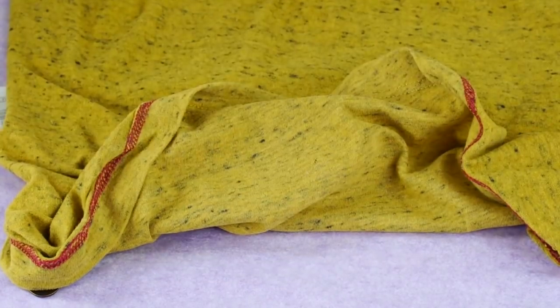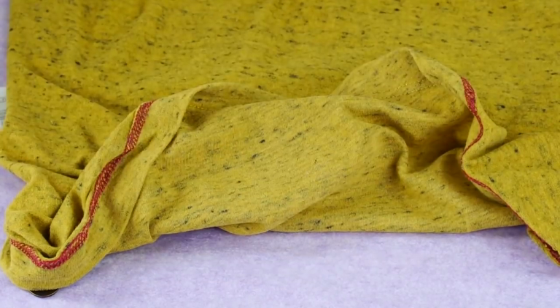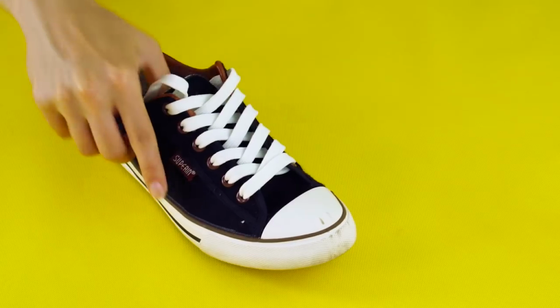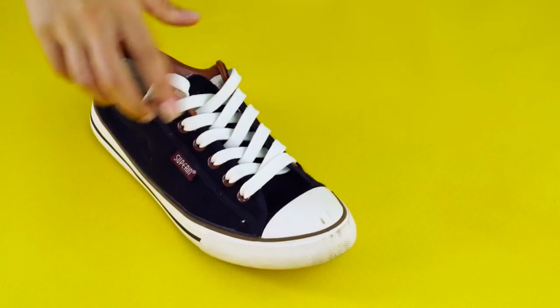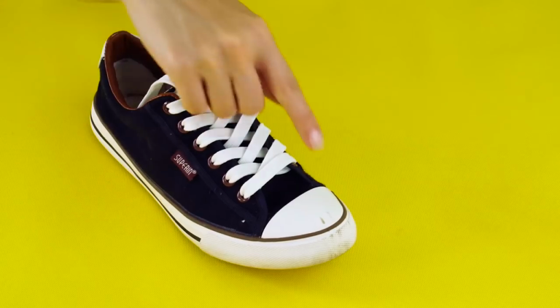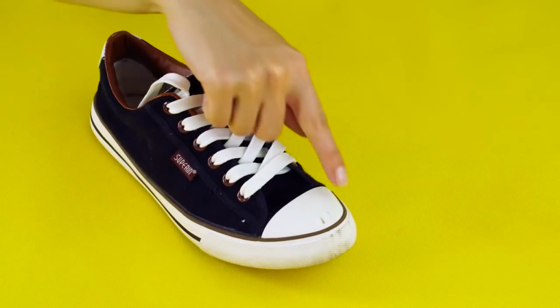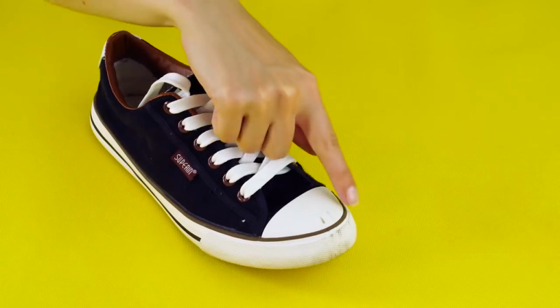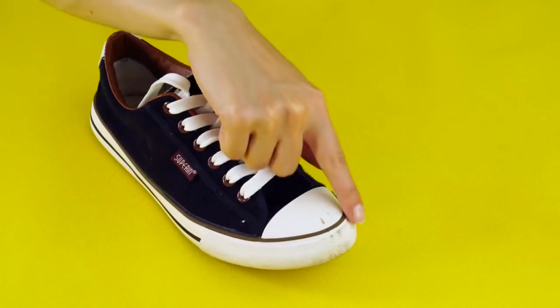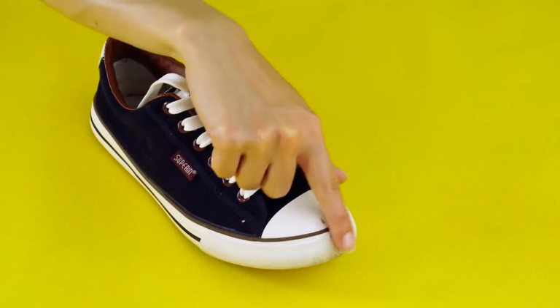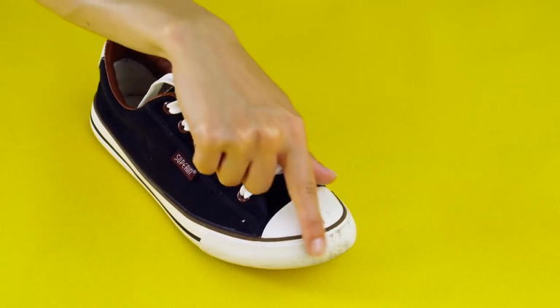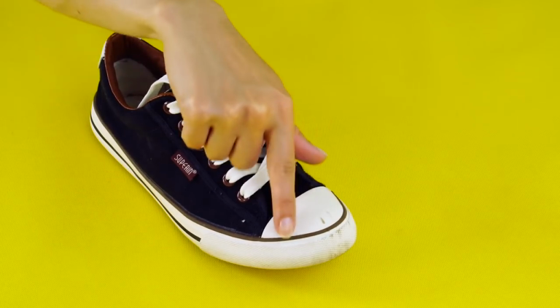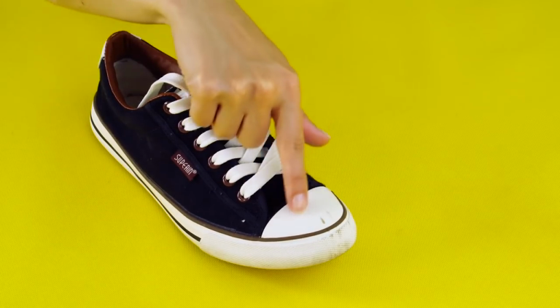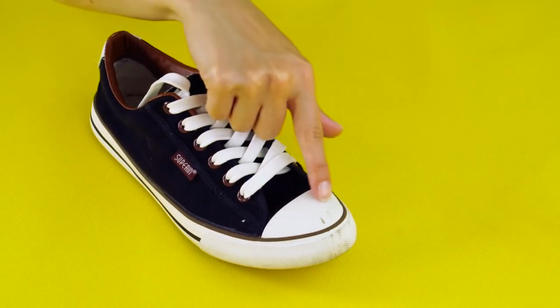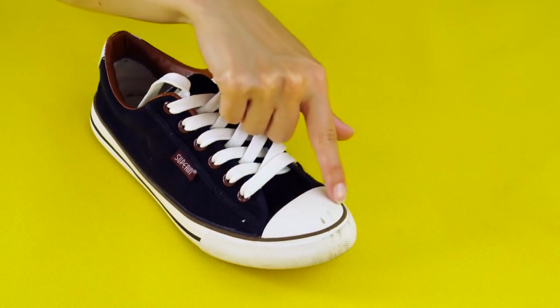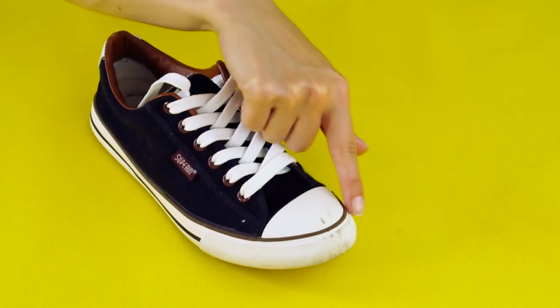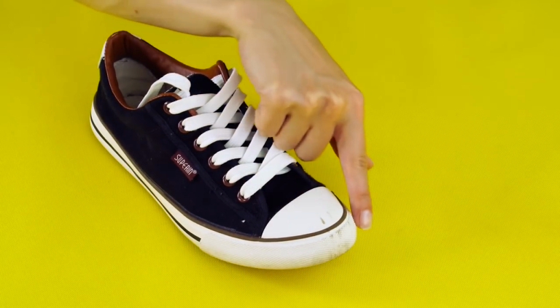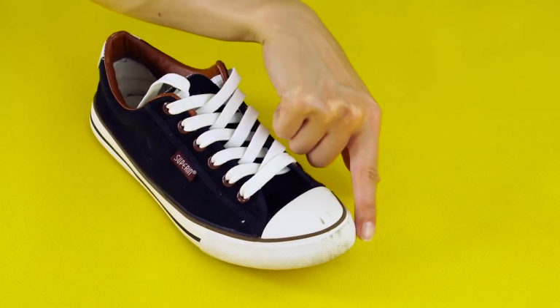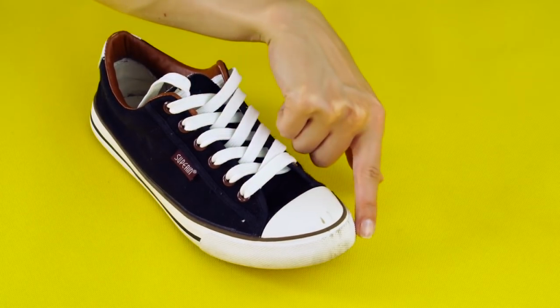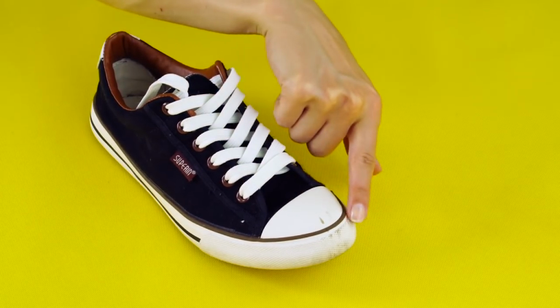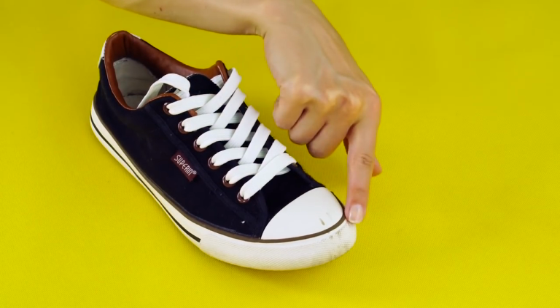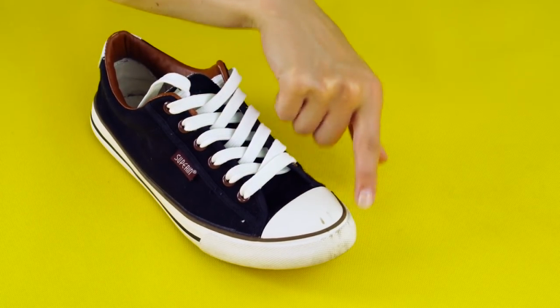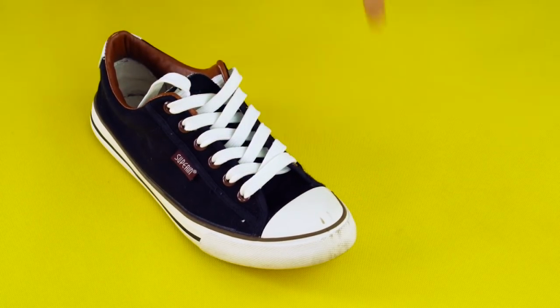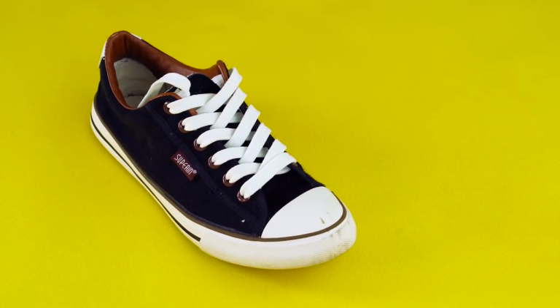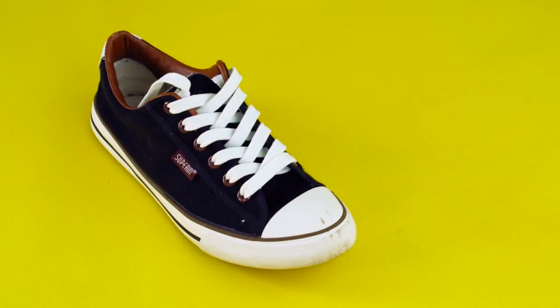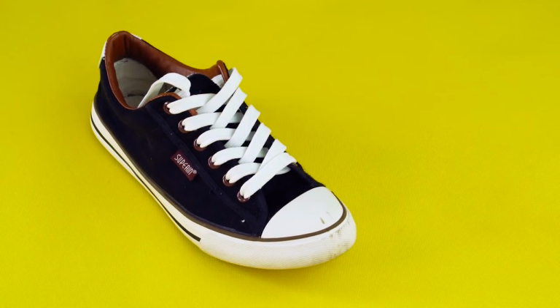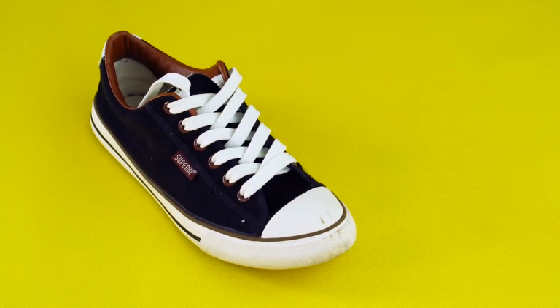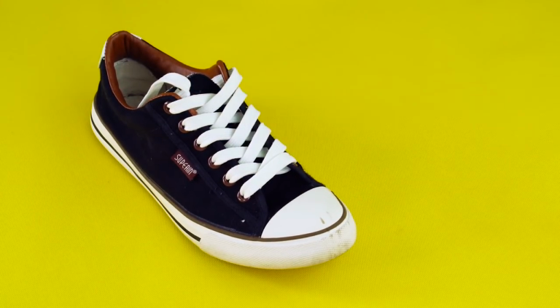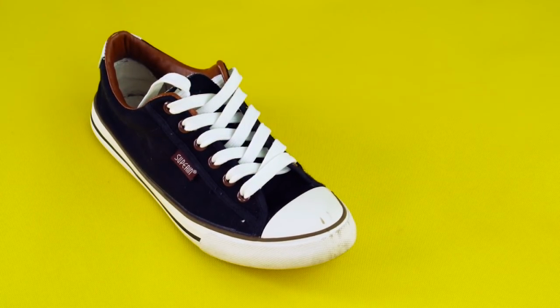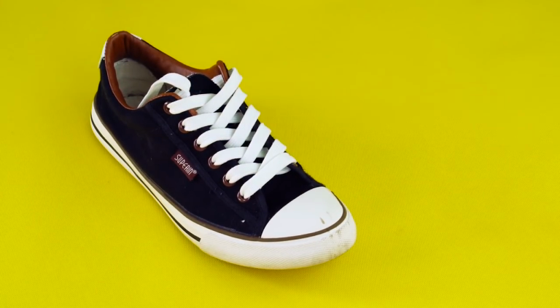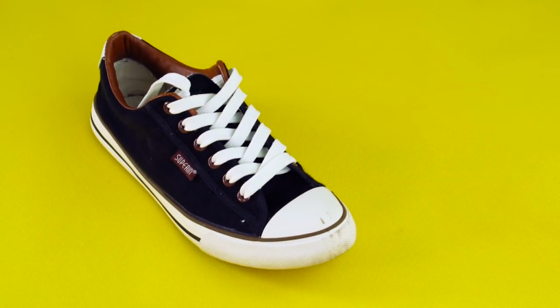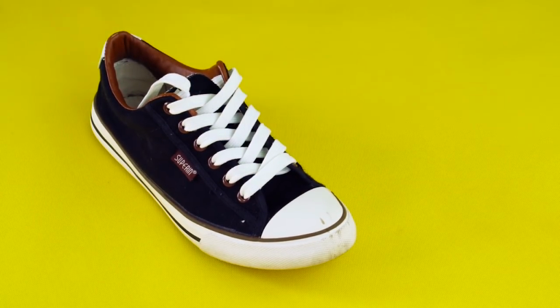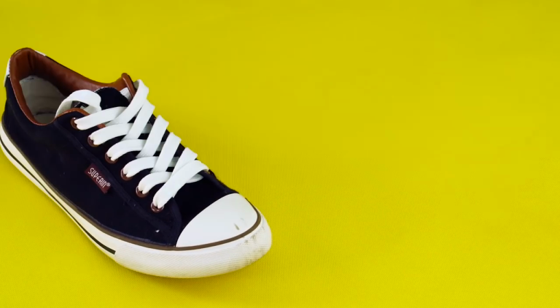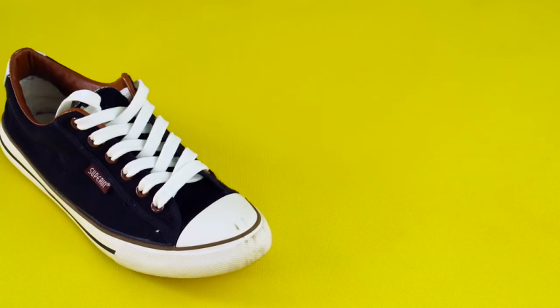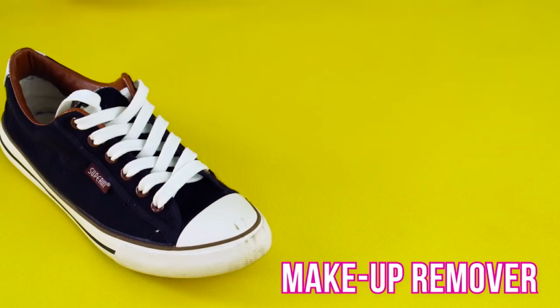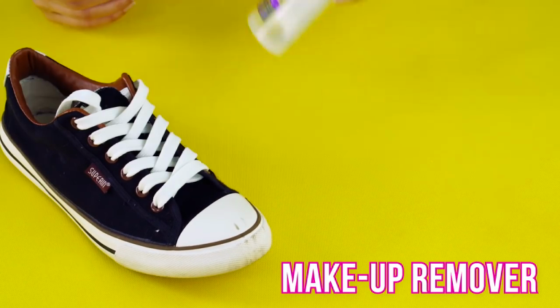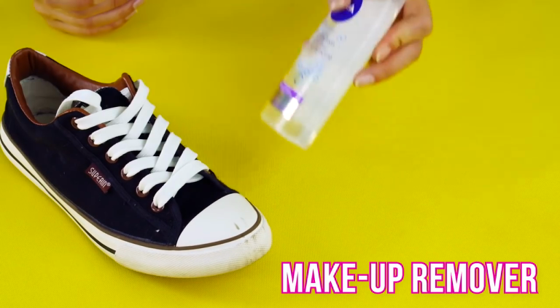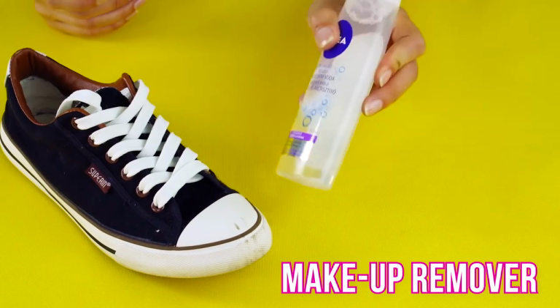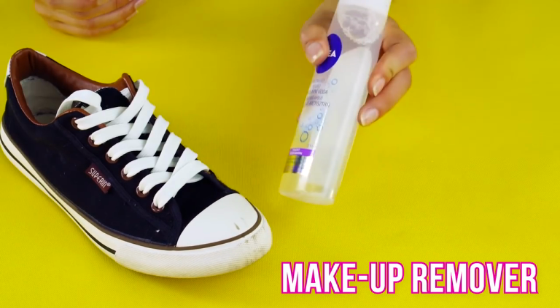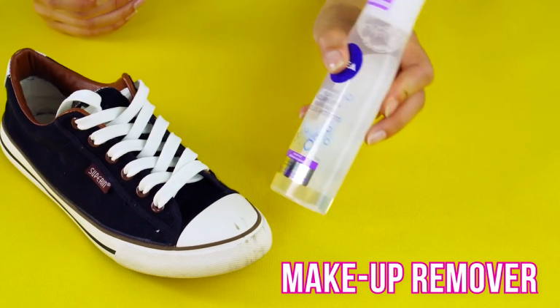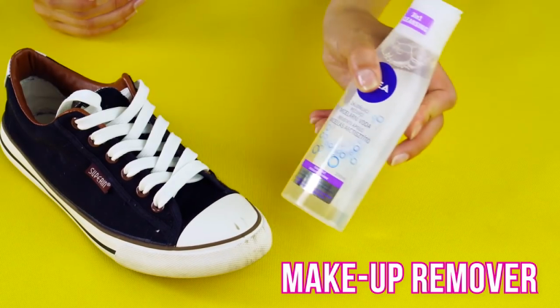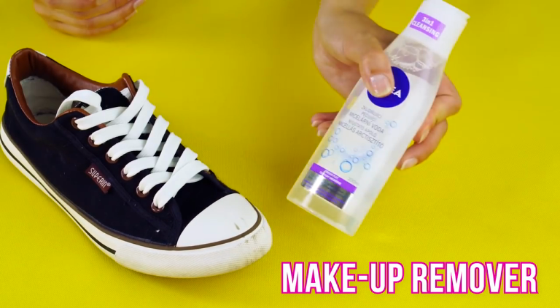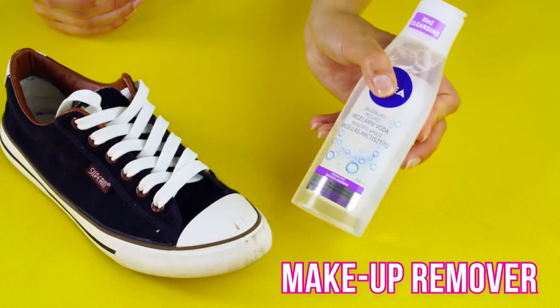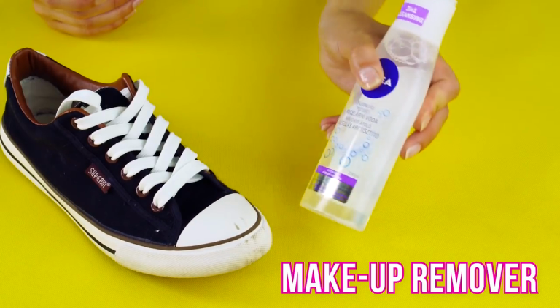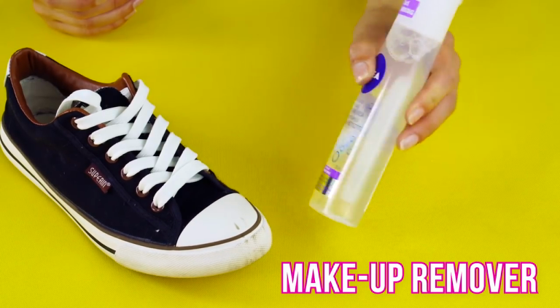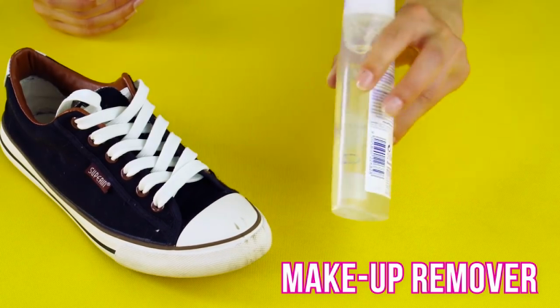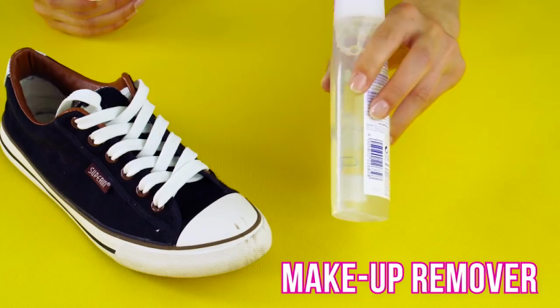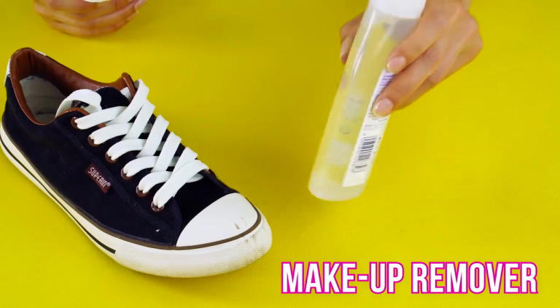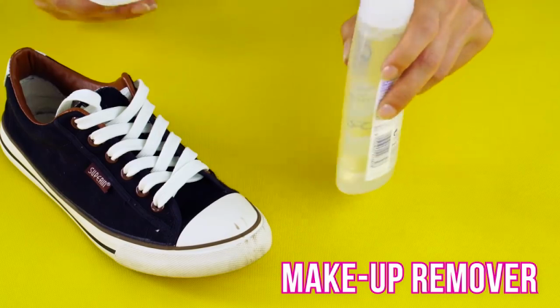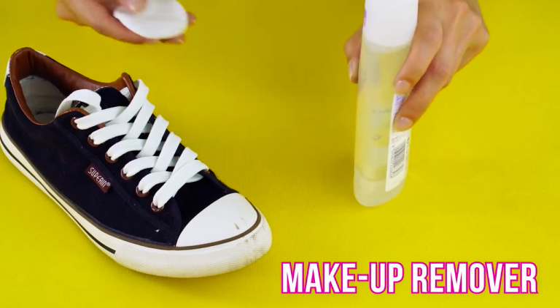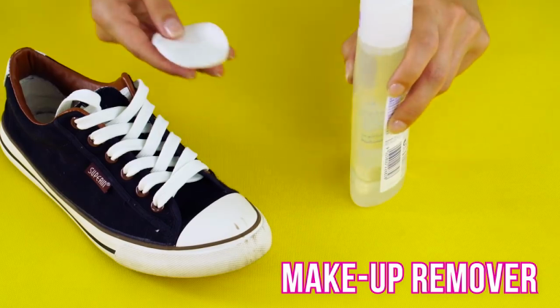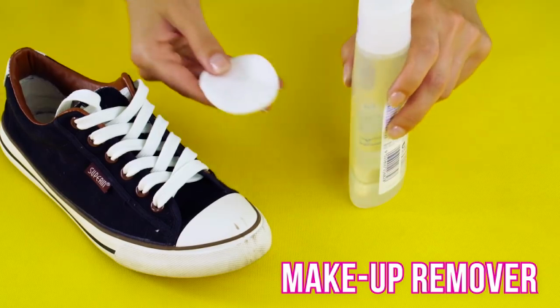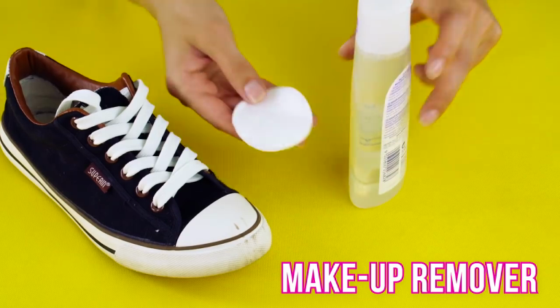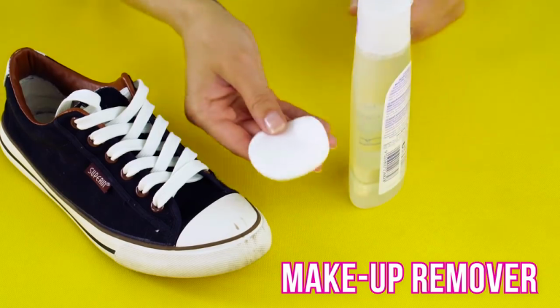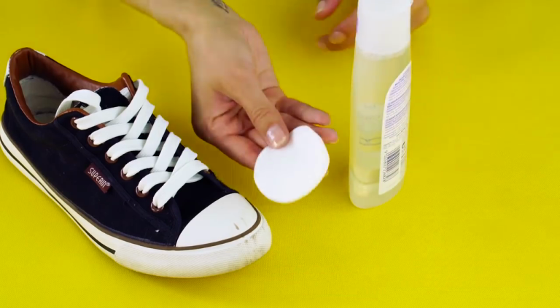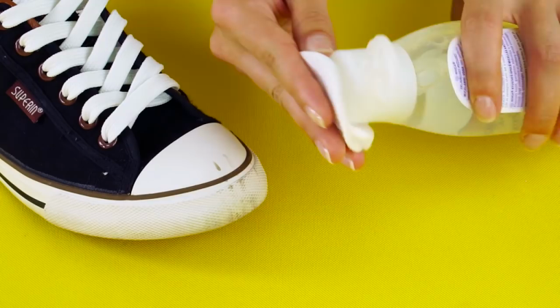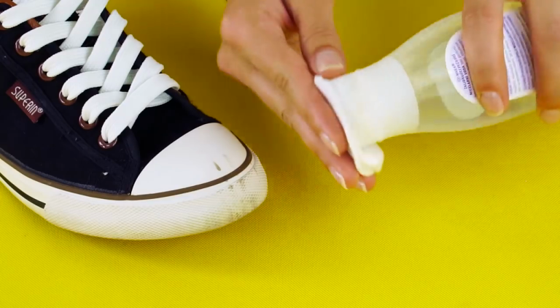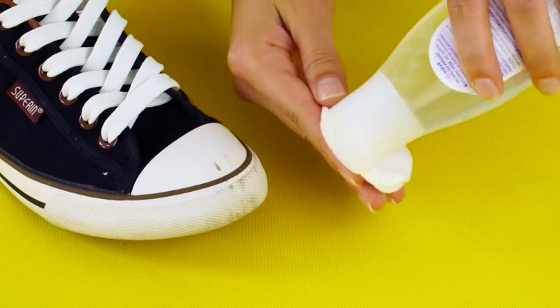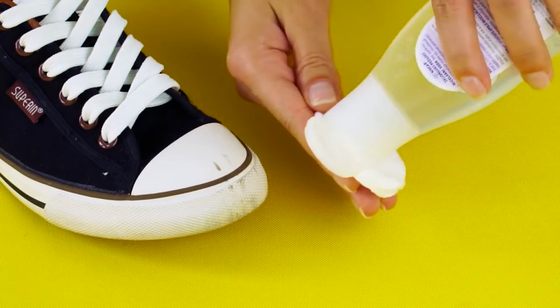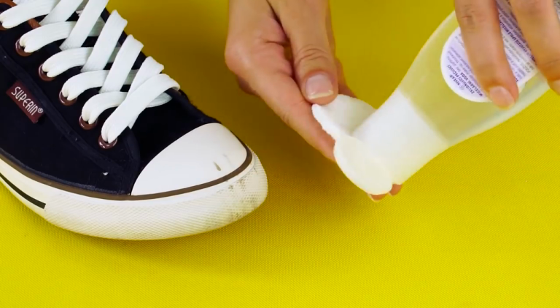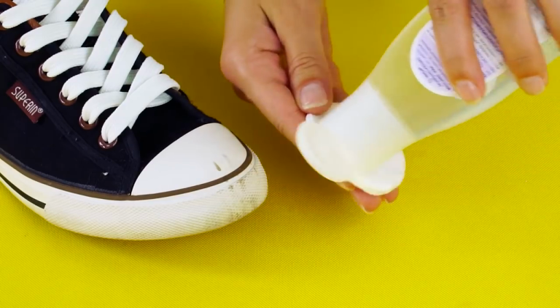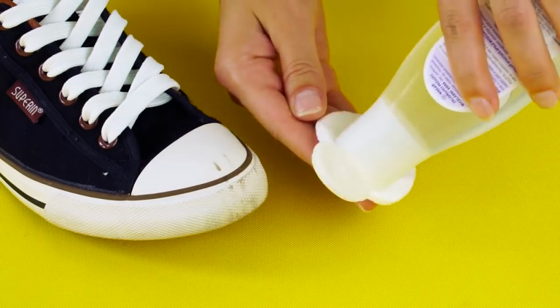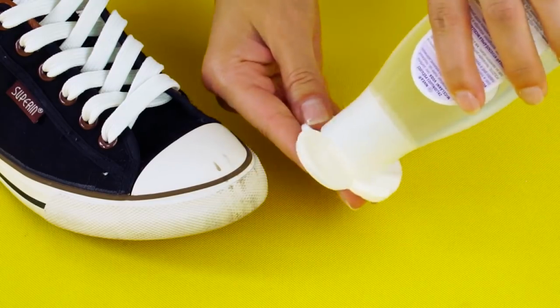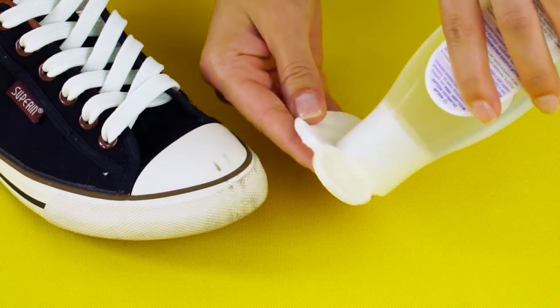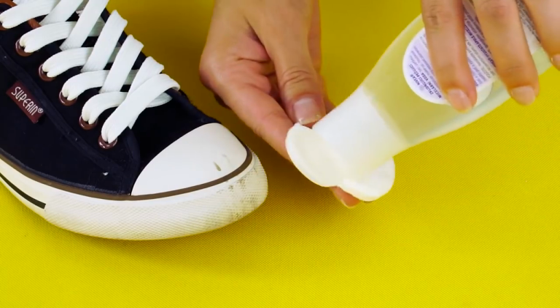Got scuffs on your favorite pair of shoes? No problem. Put some makeup remover on a cotton pad and rub the scuffs away.